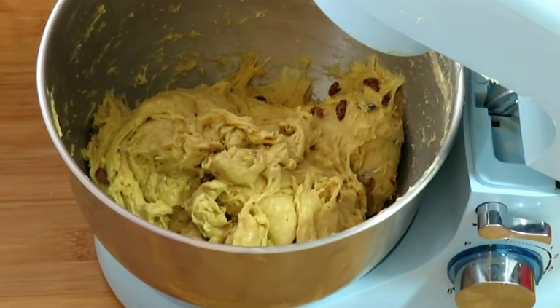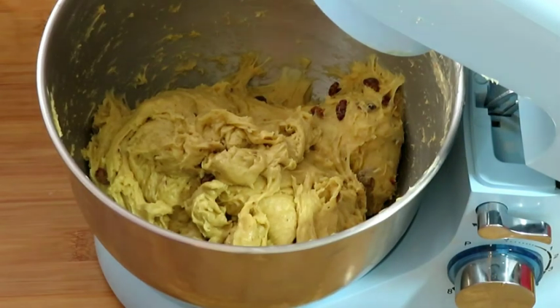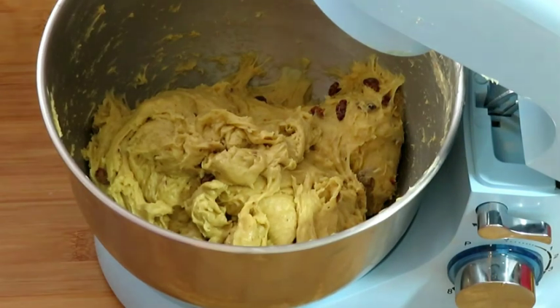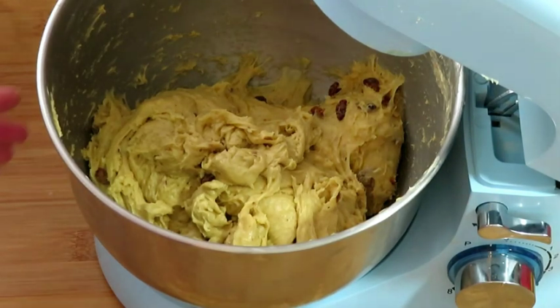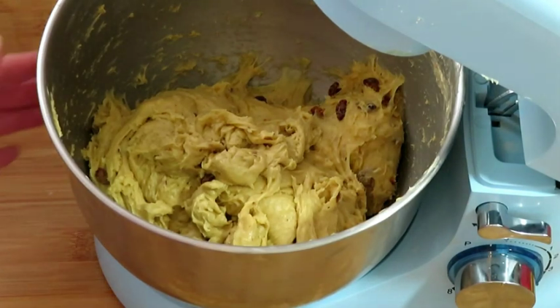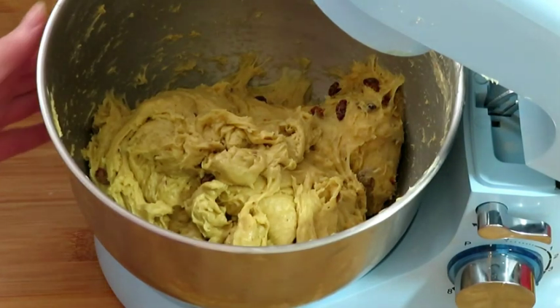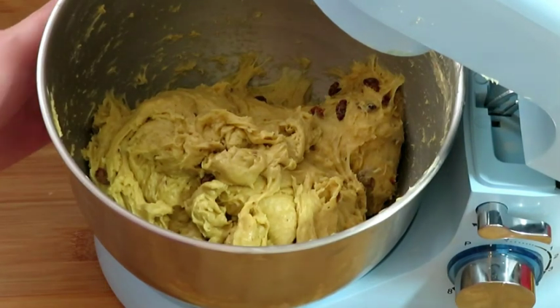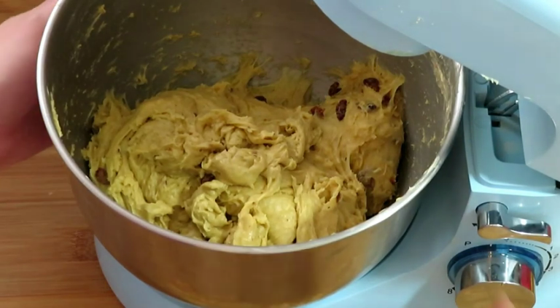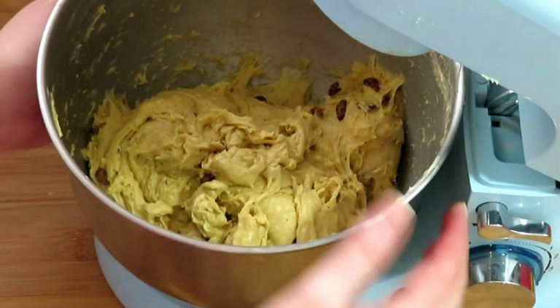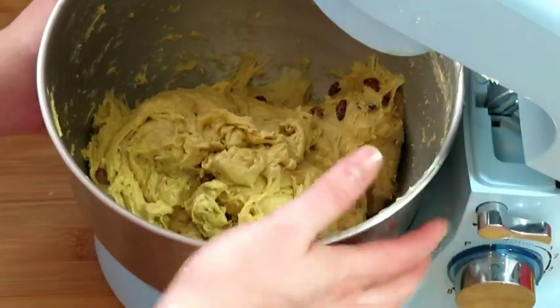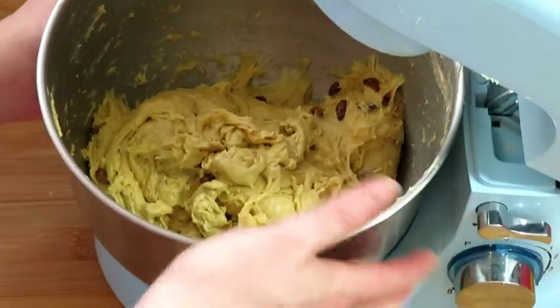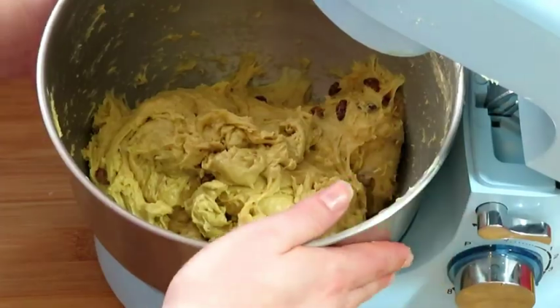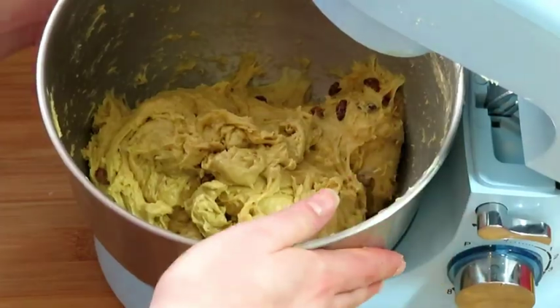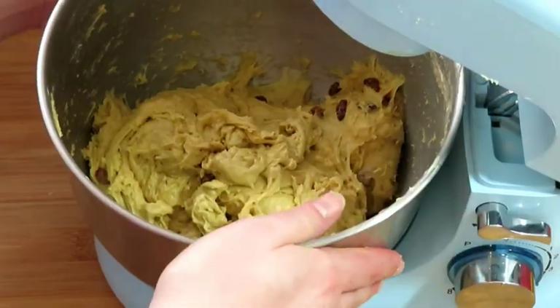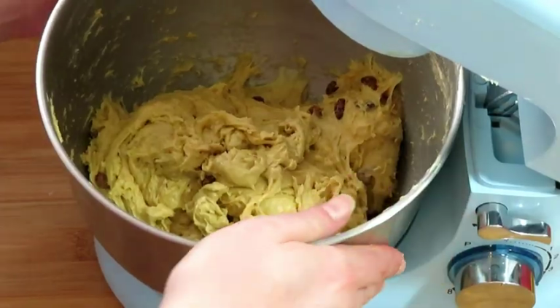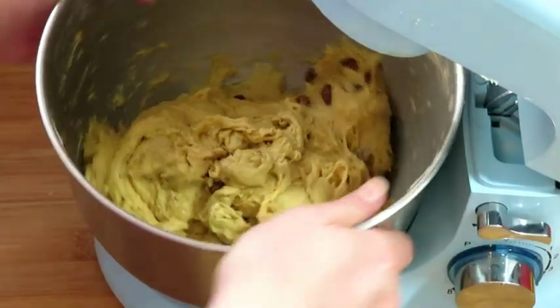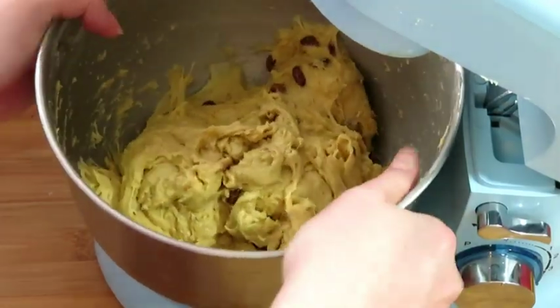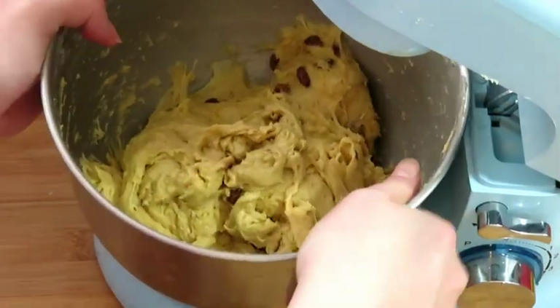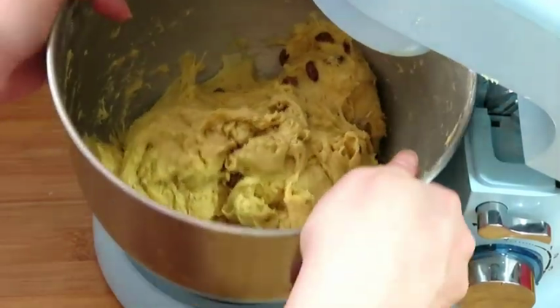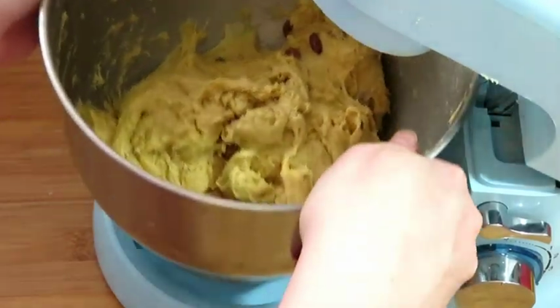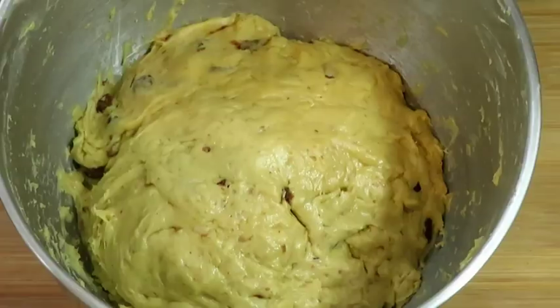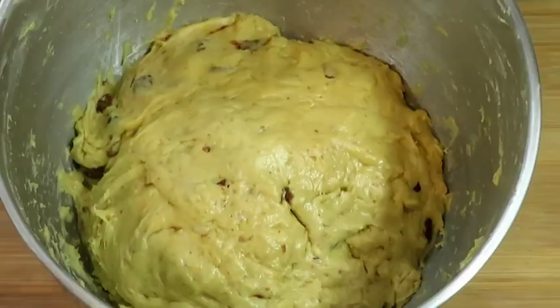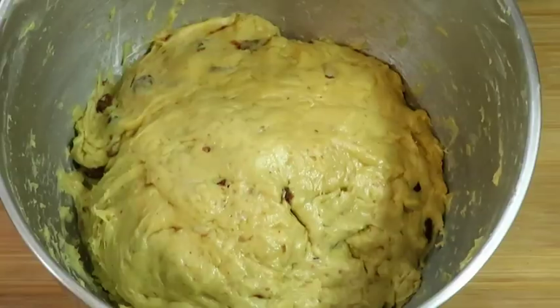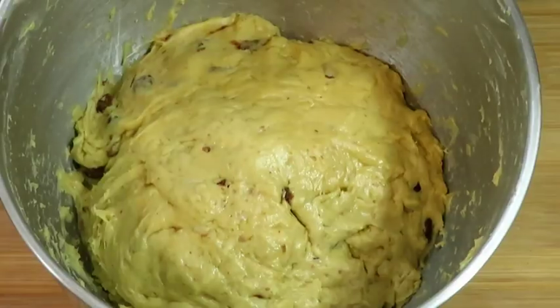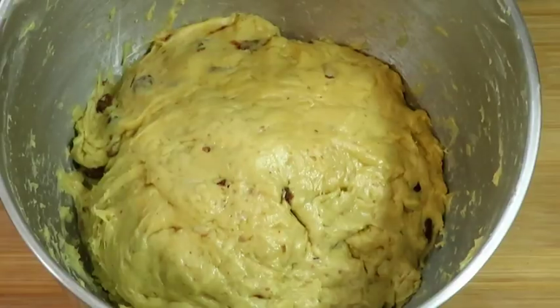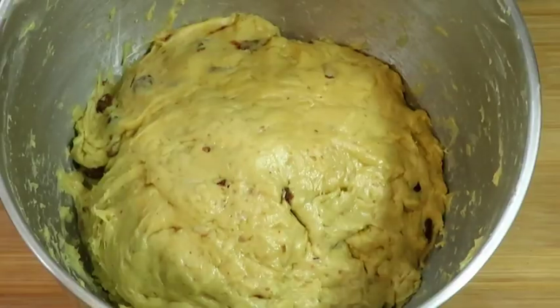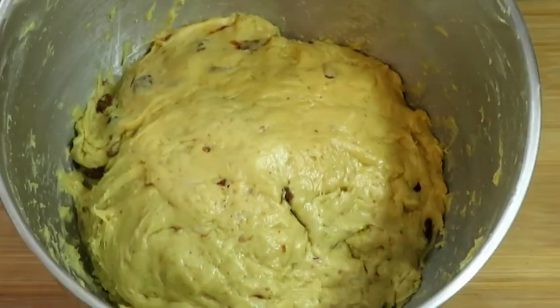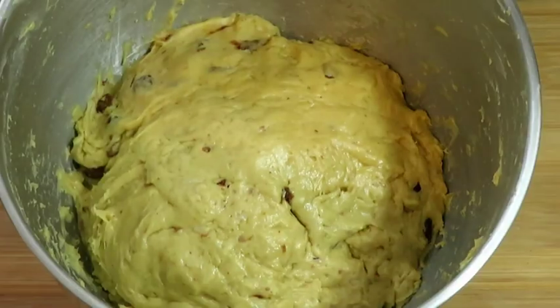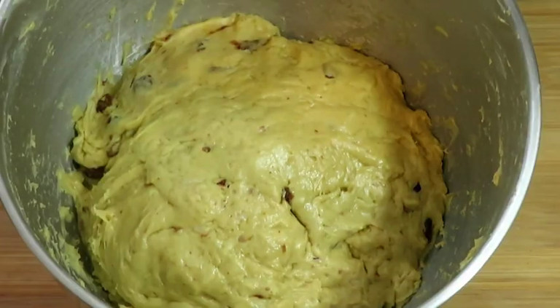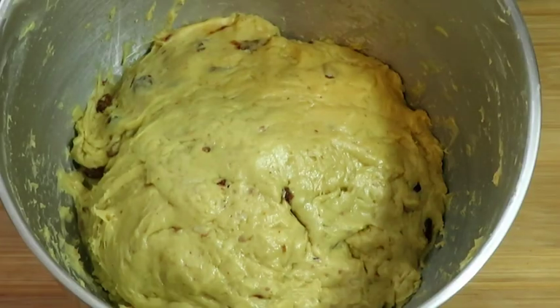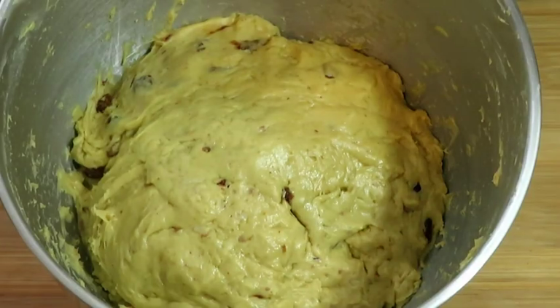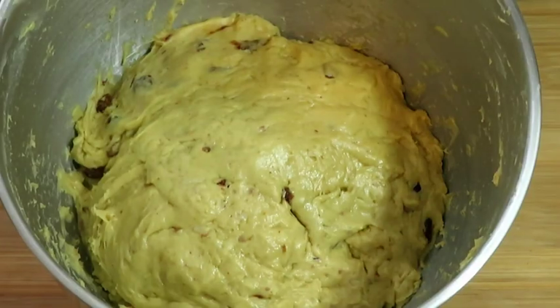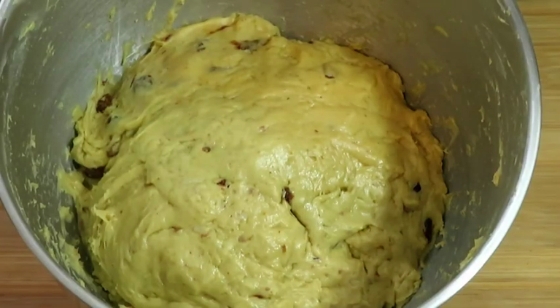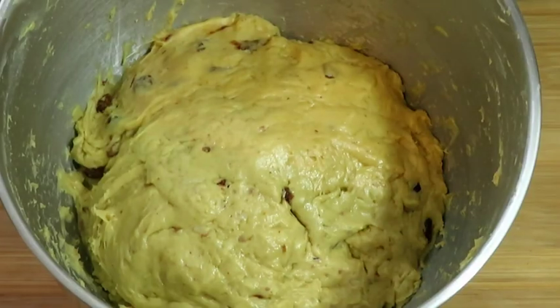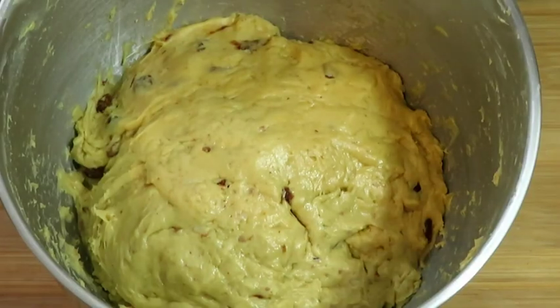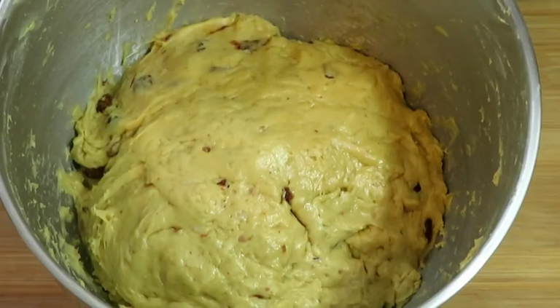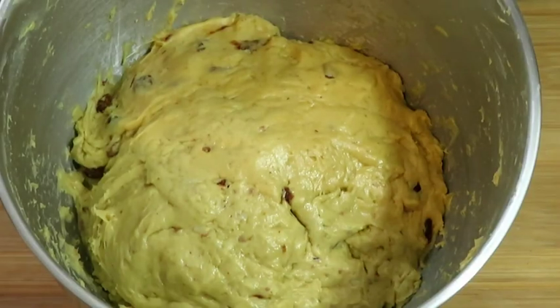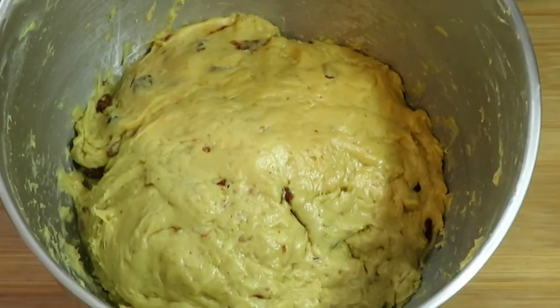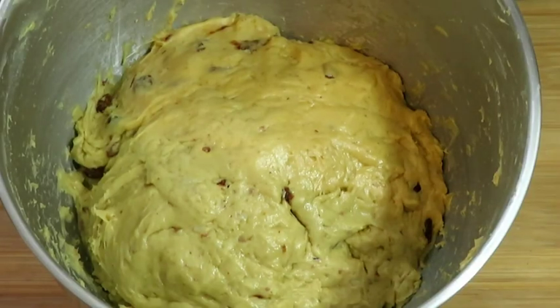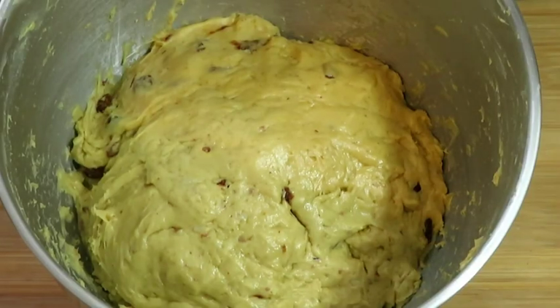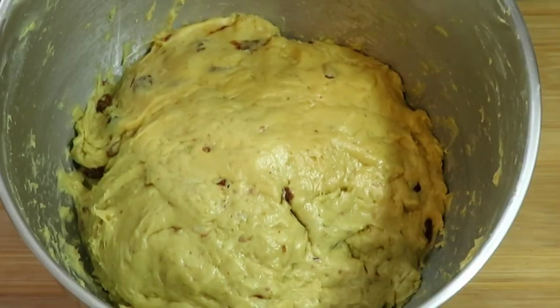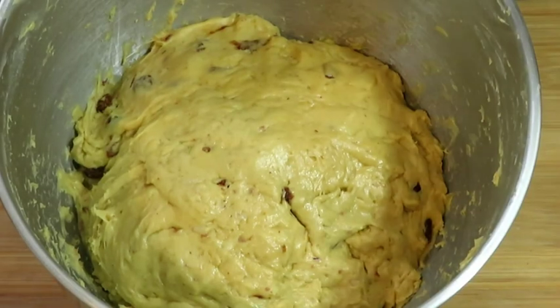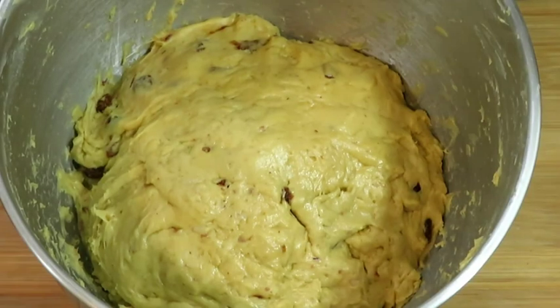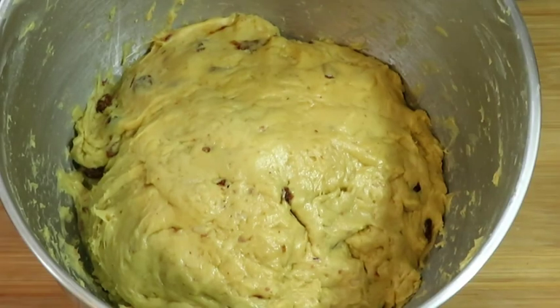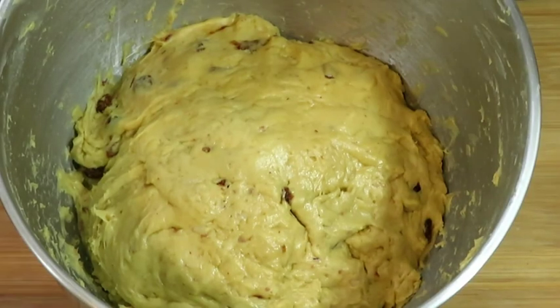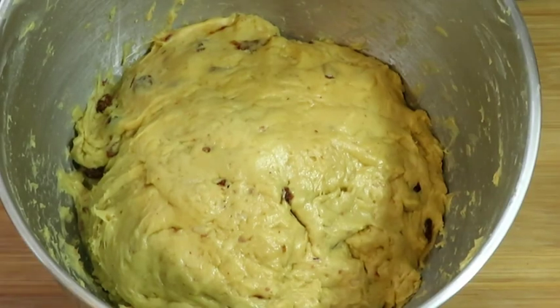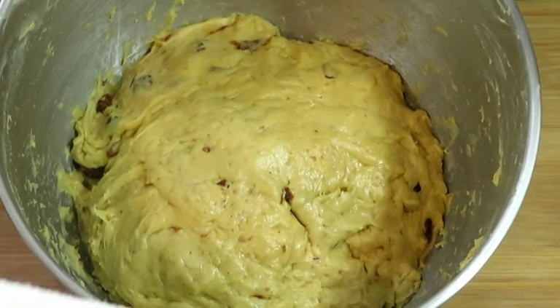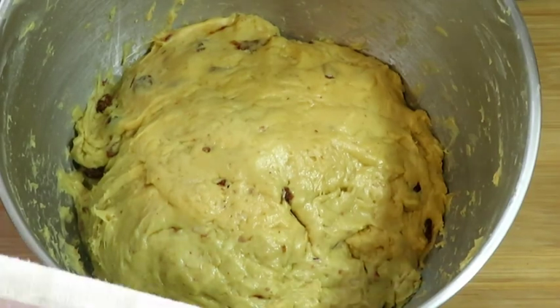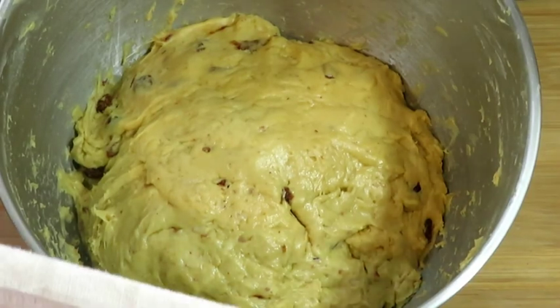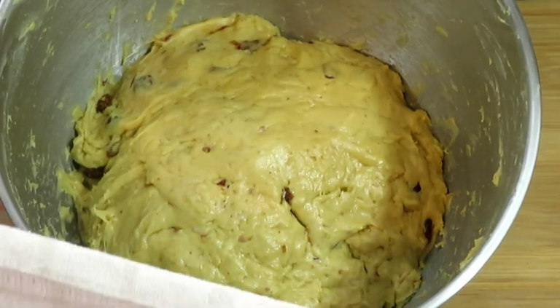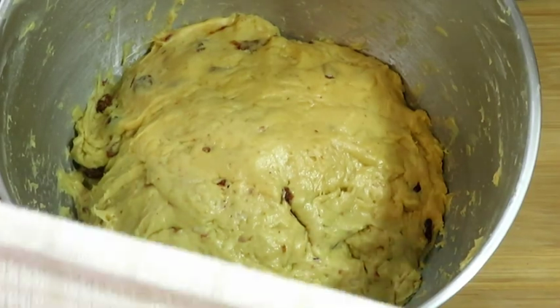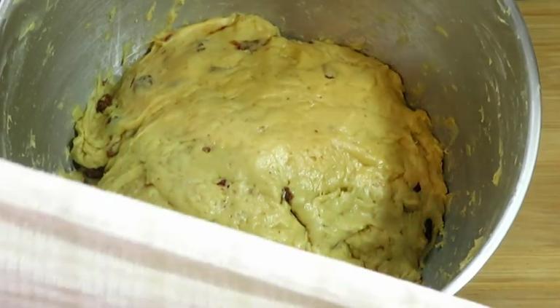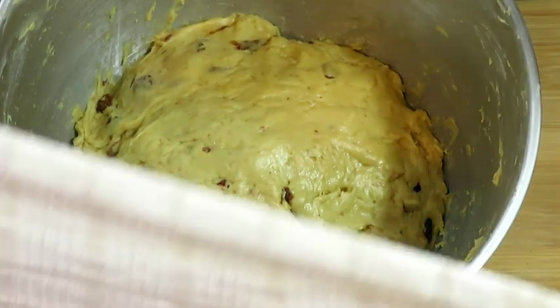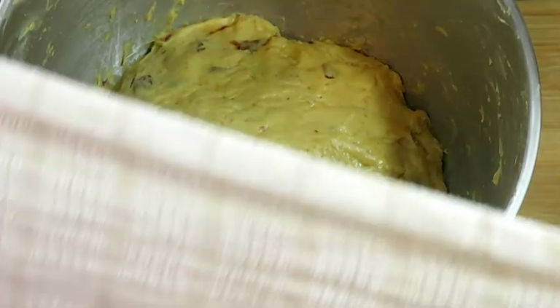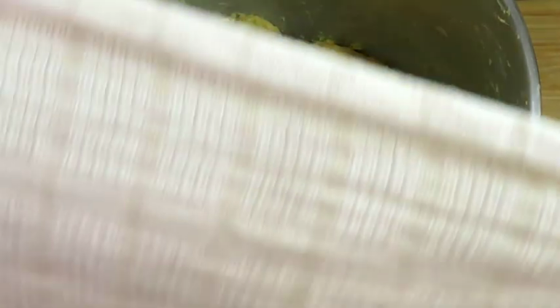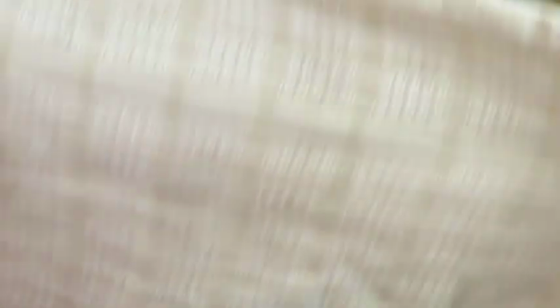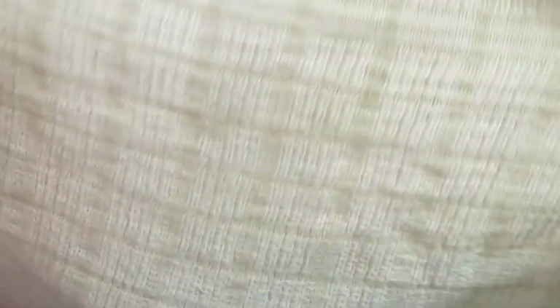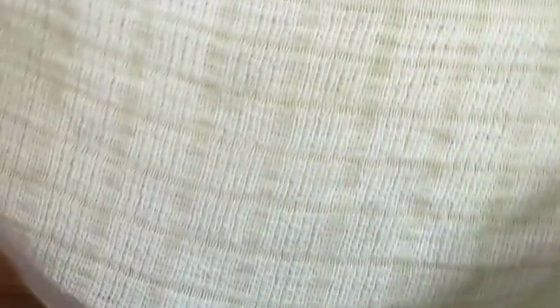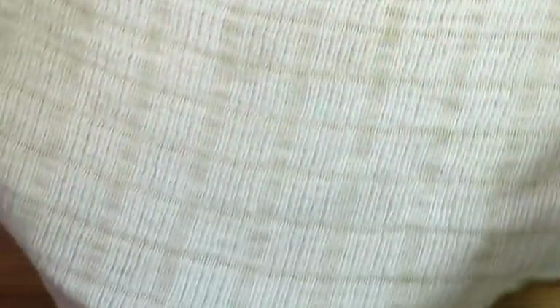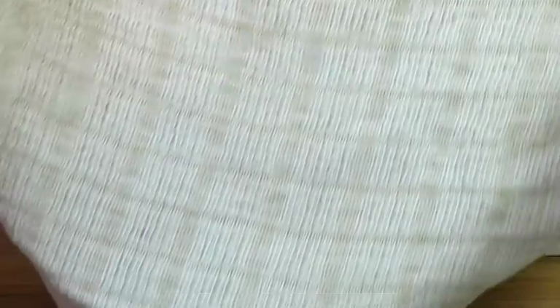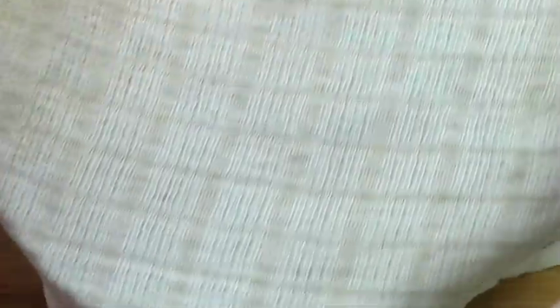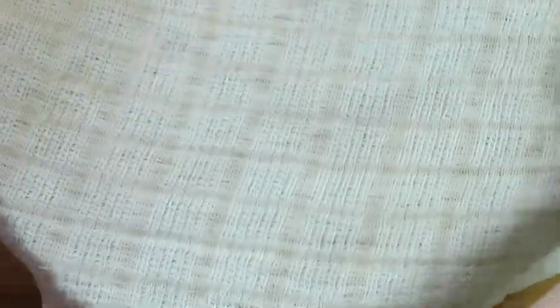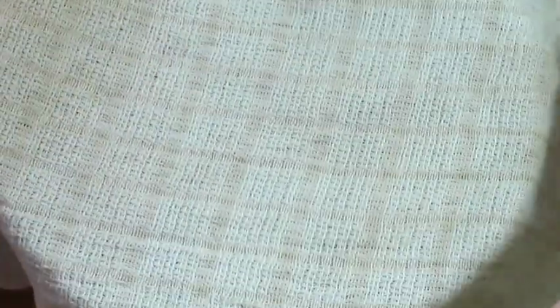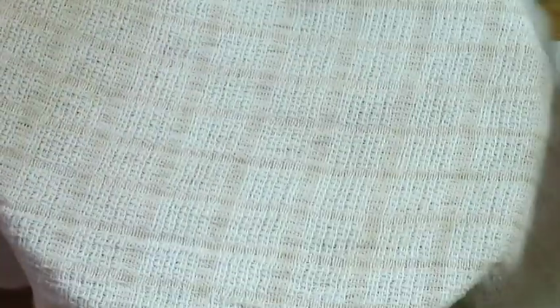Cover the bowl with a towel and leave the dough to rise in a warm place until it doubles in size, for about an hour.